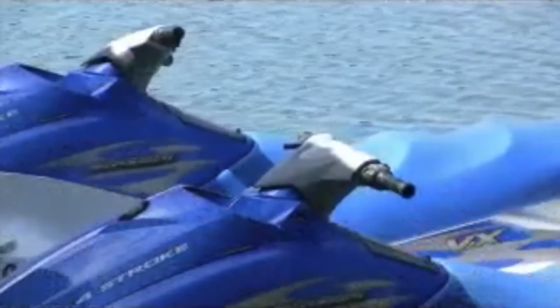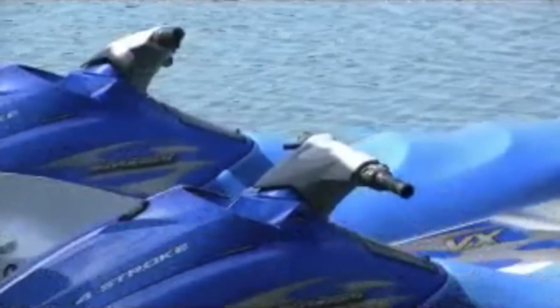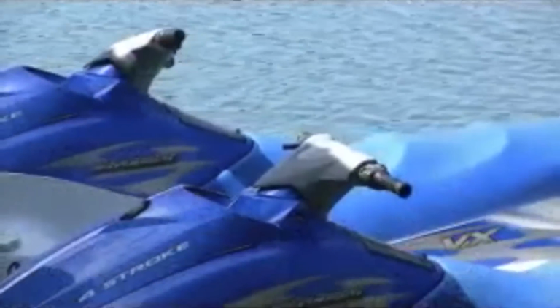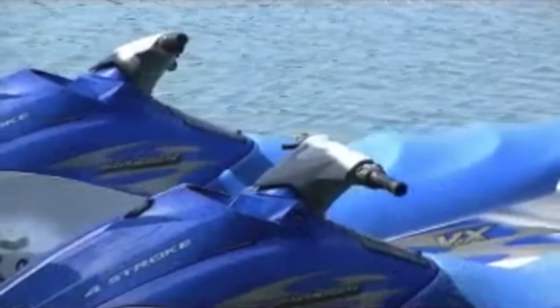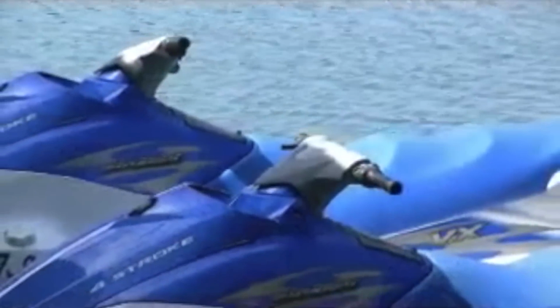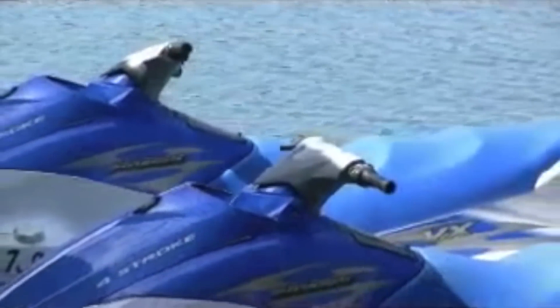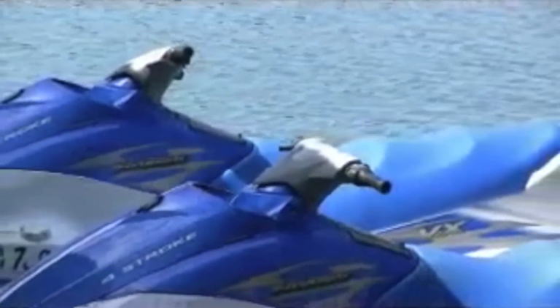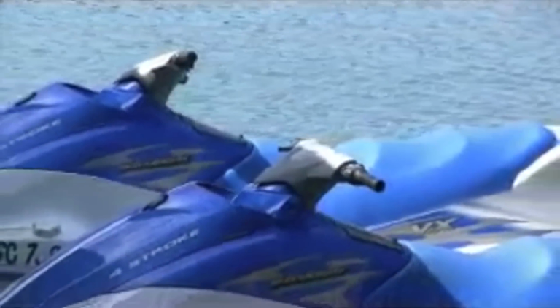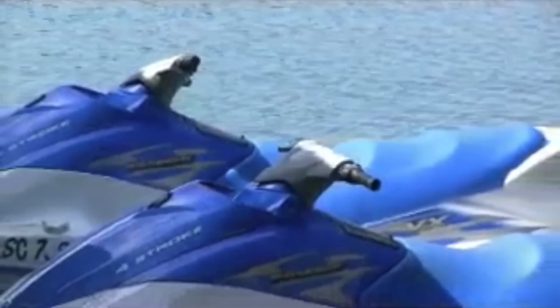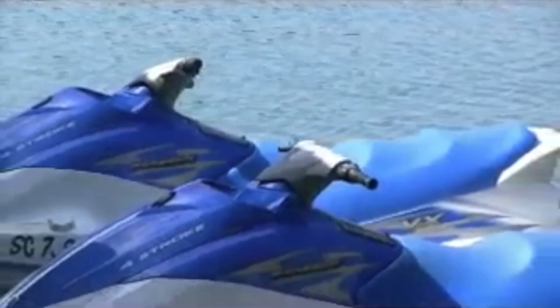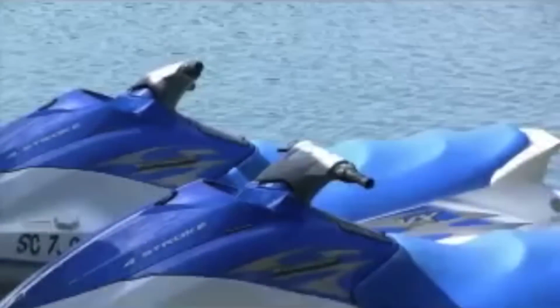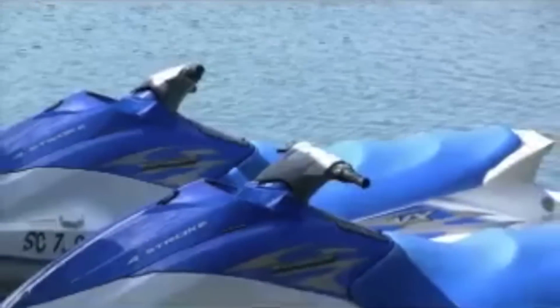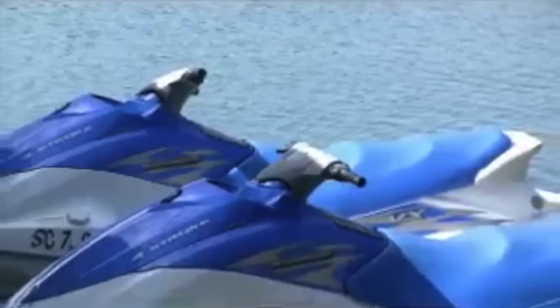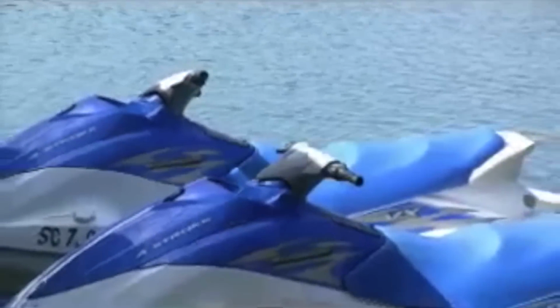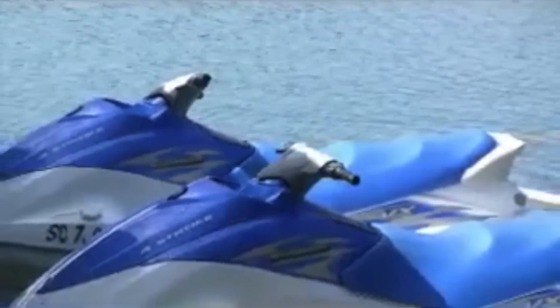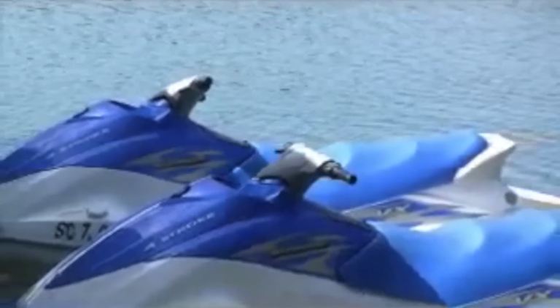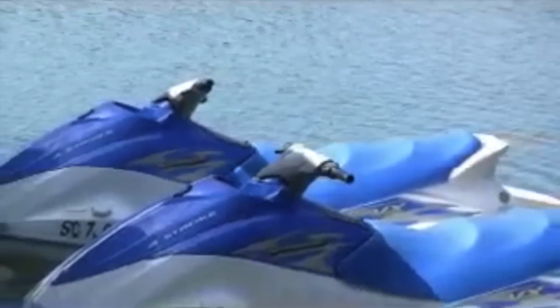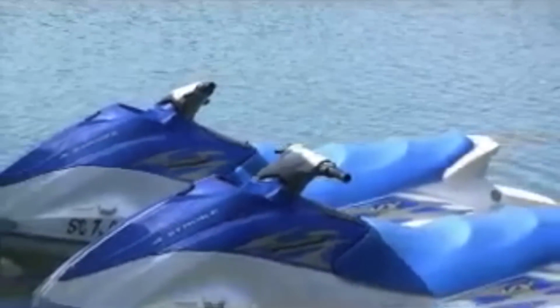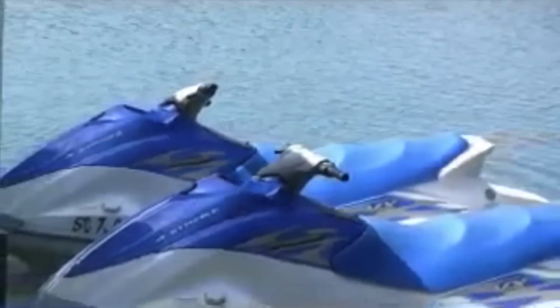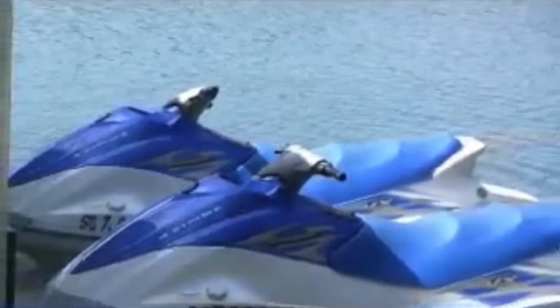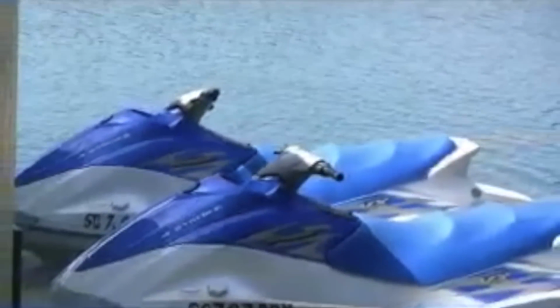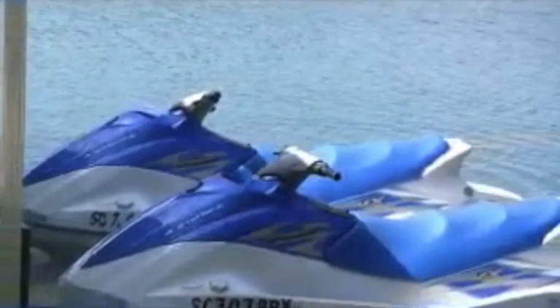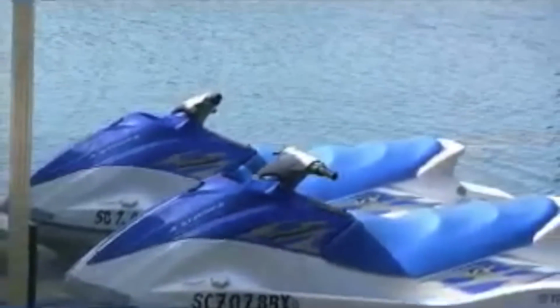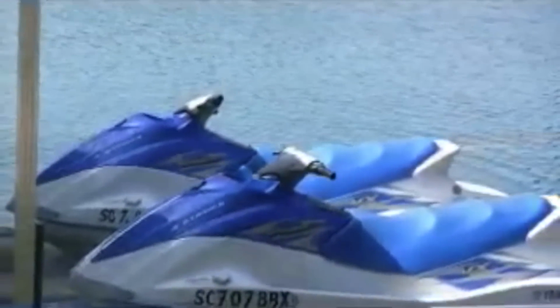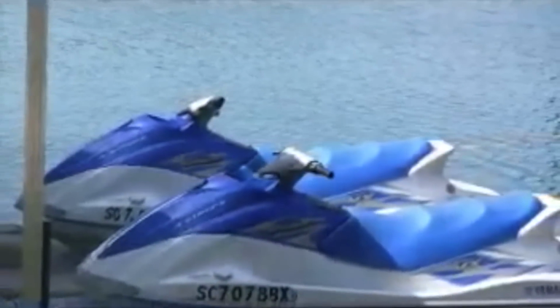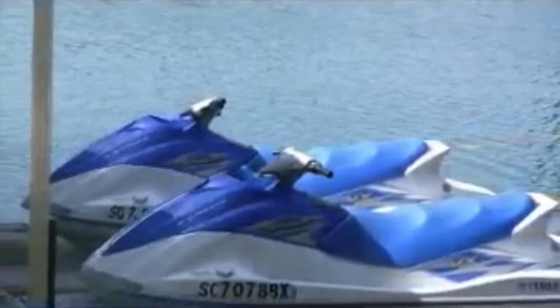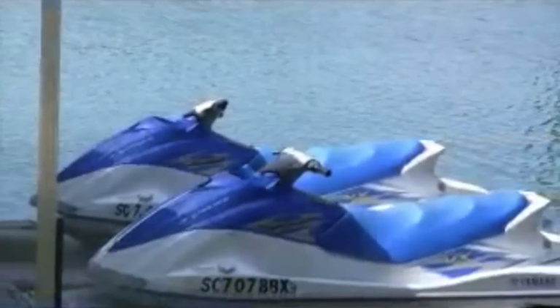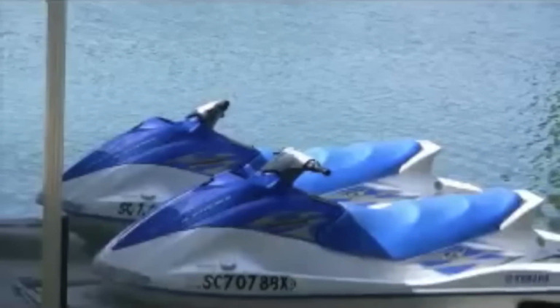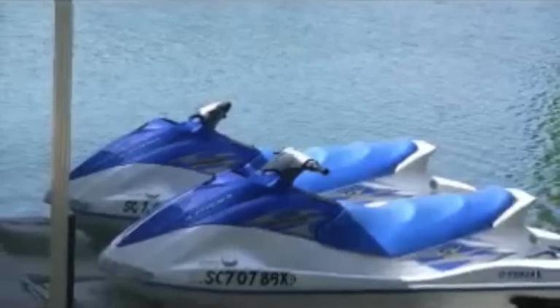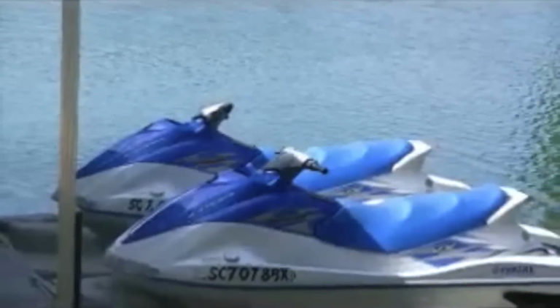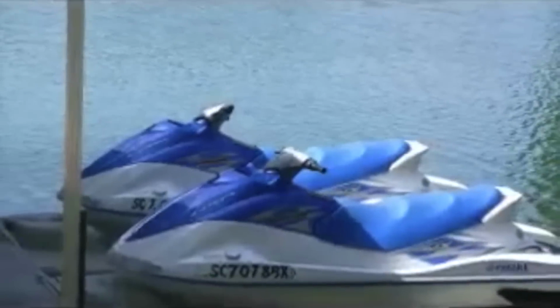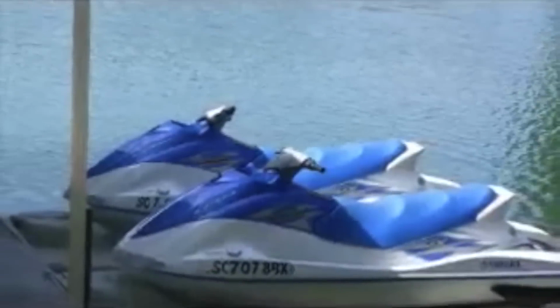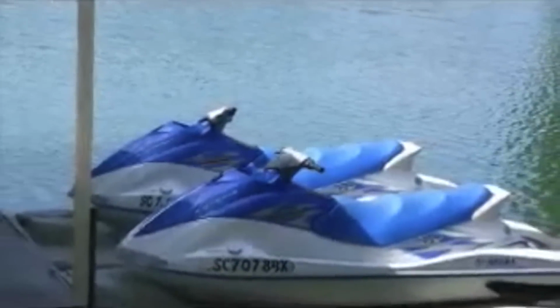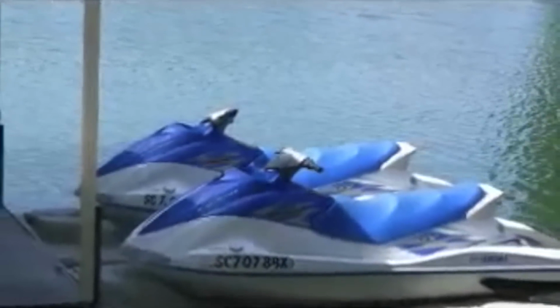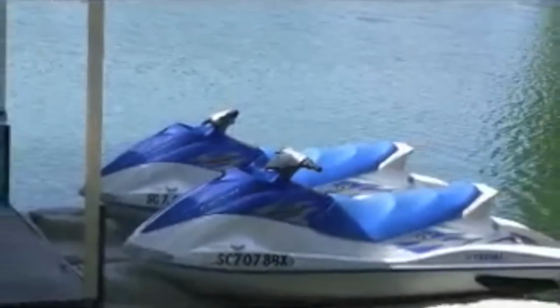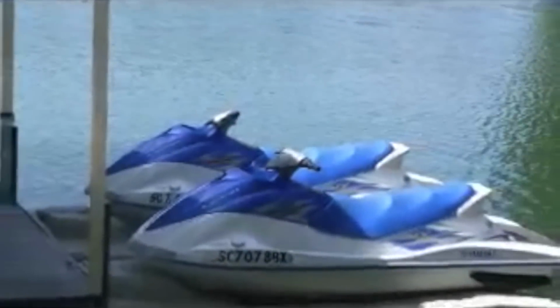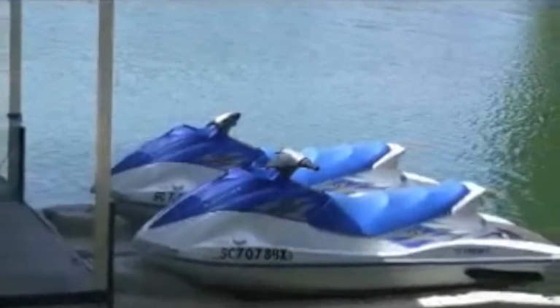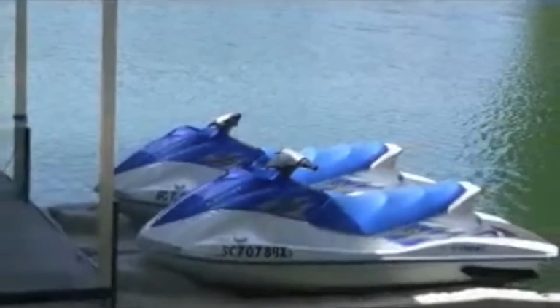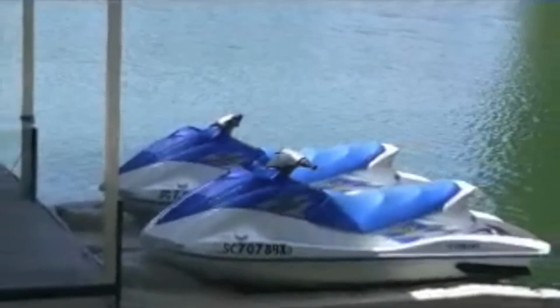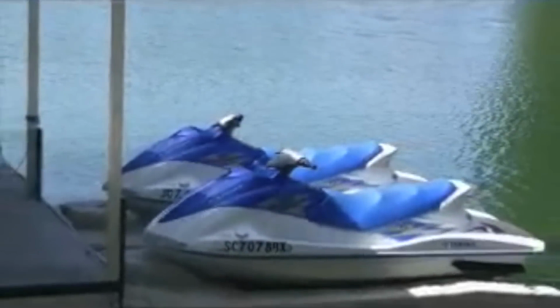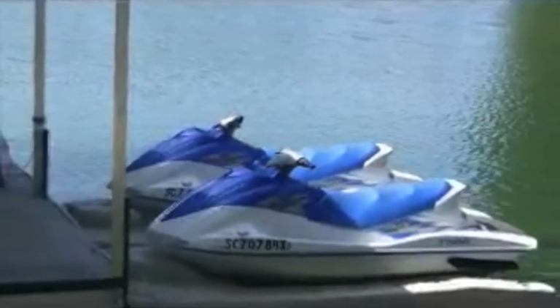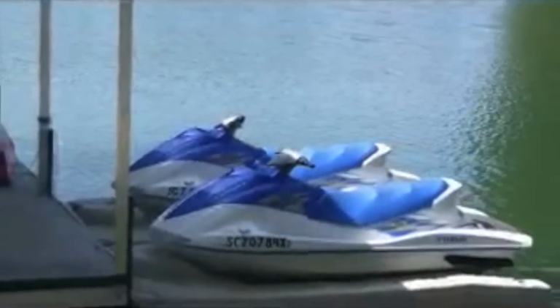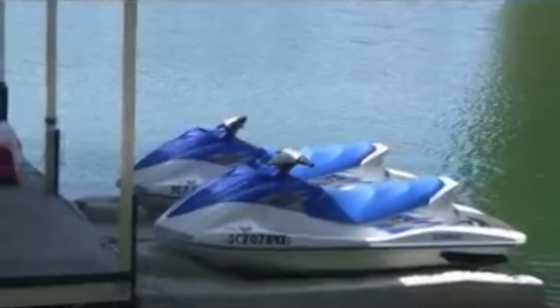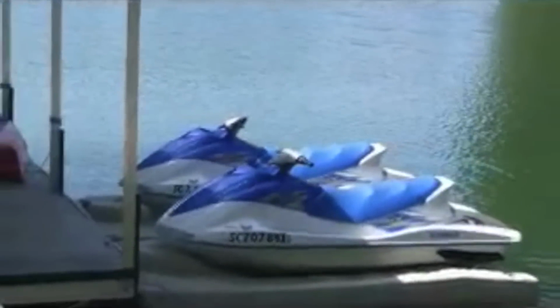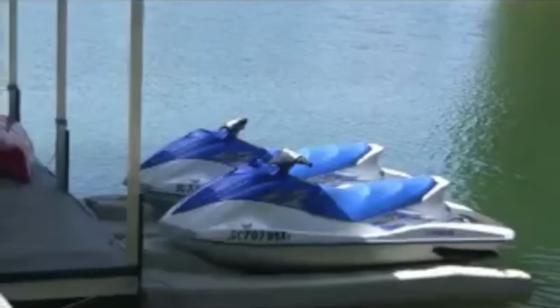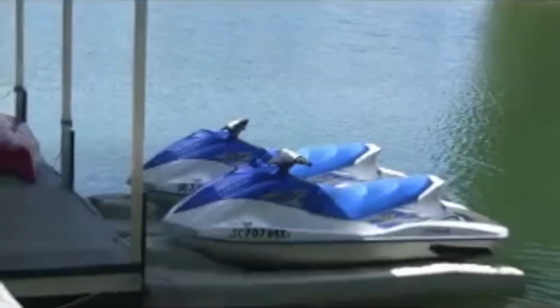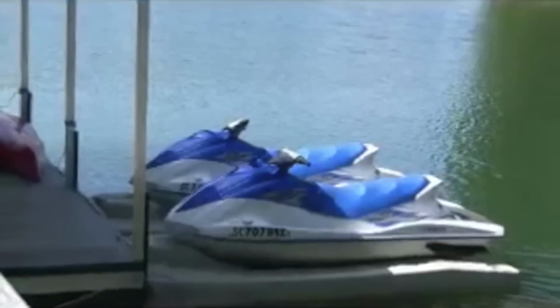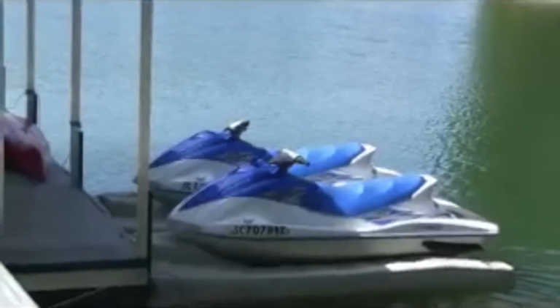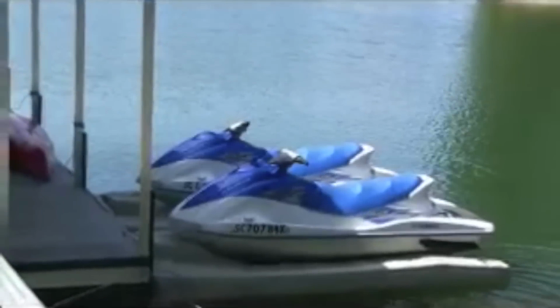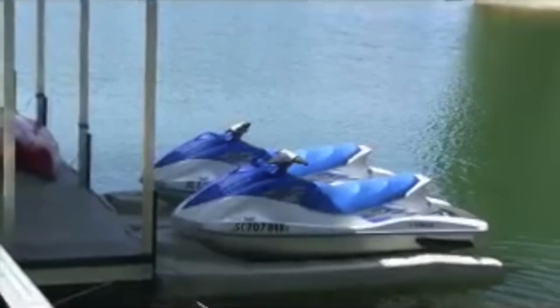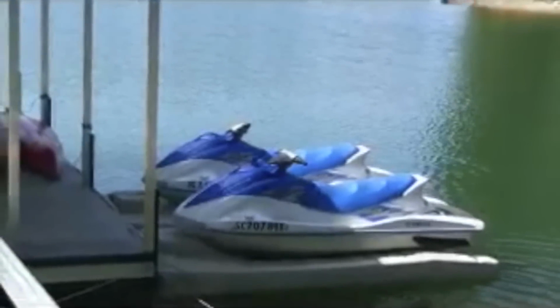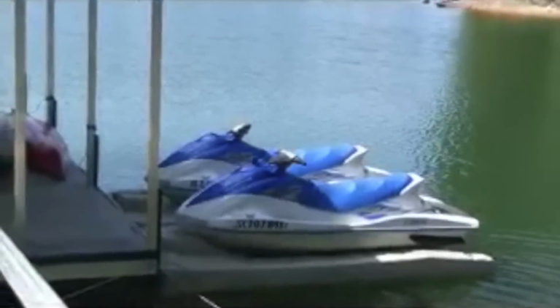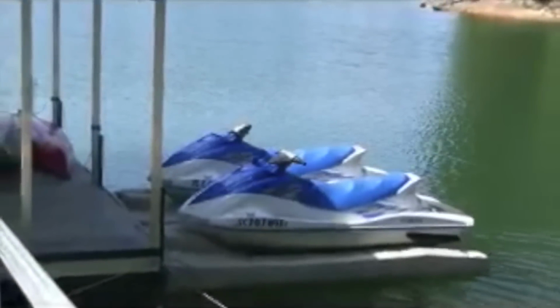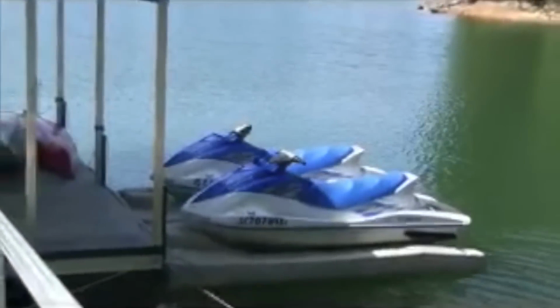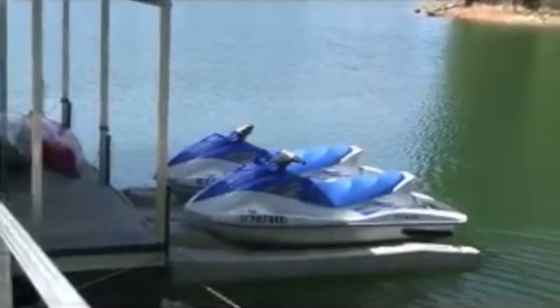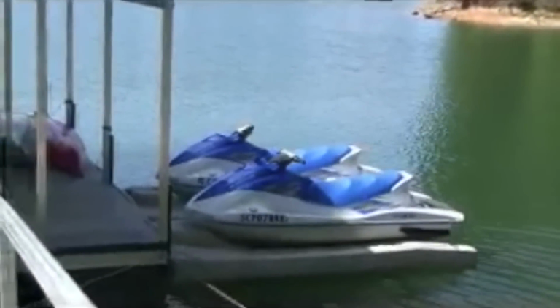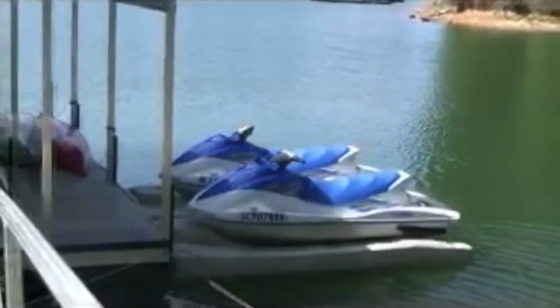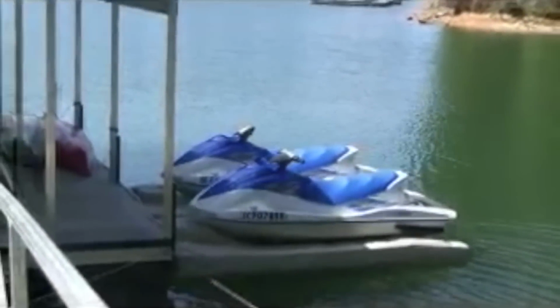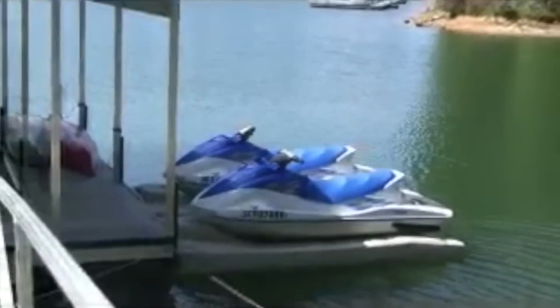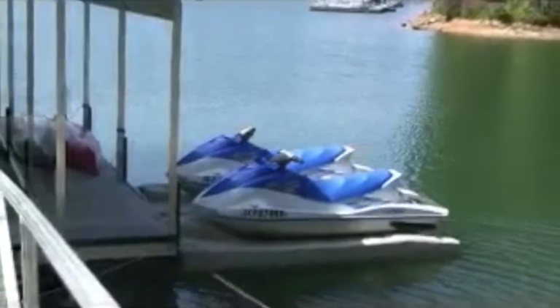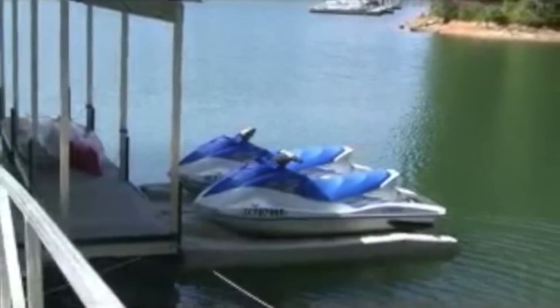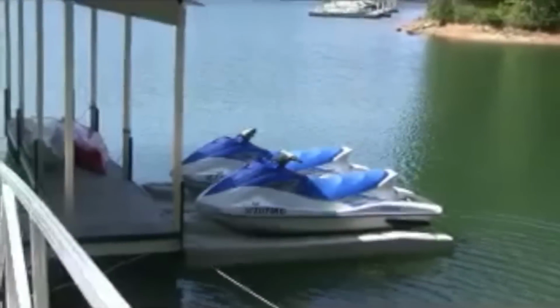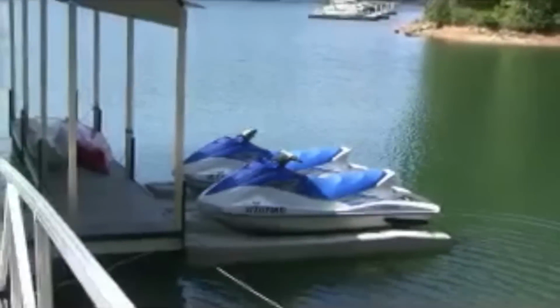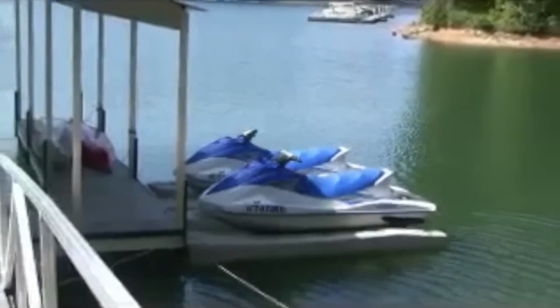Filled with expanded polystyrene, Permaports are one of the easiest and safest ways to store your personal watercraft.